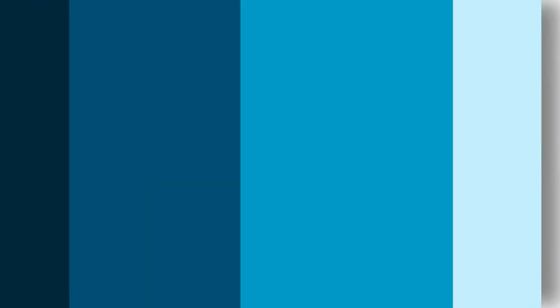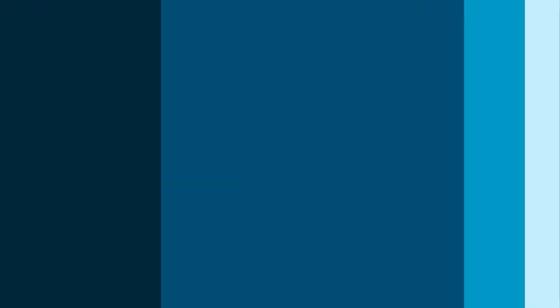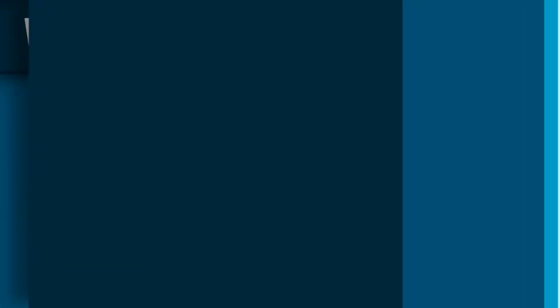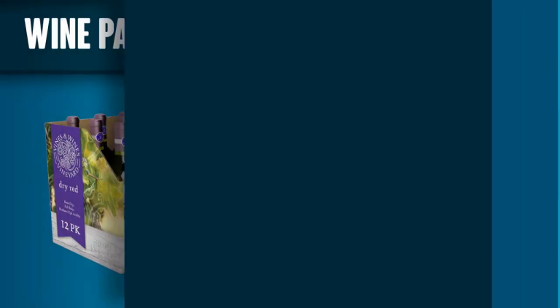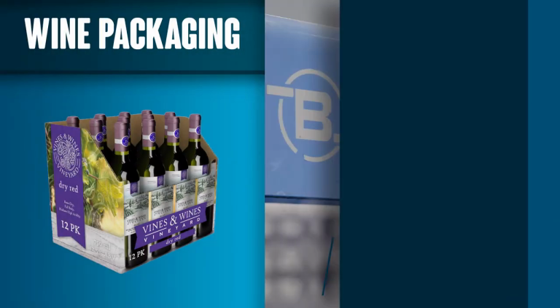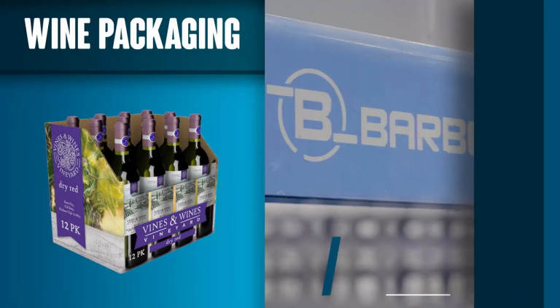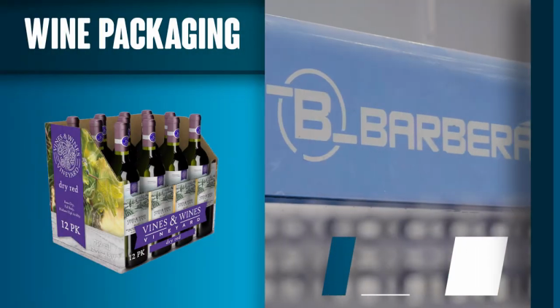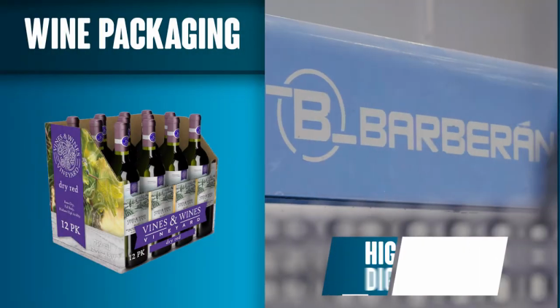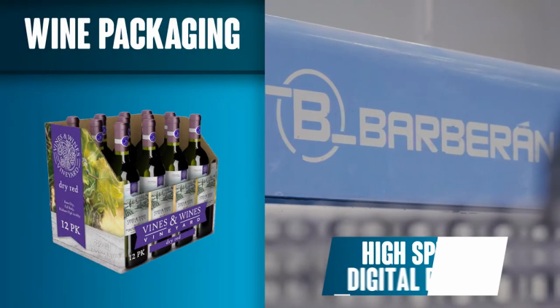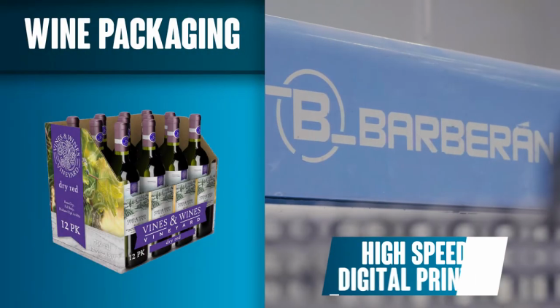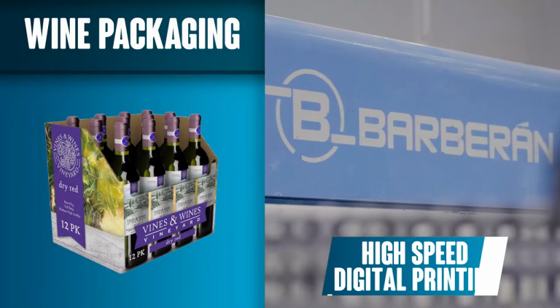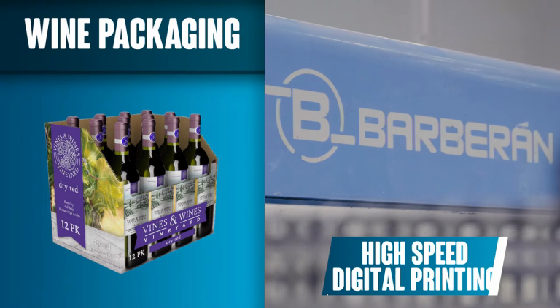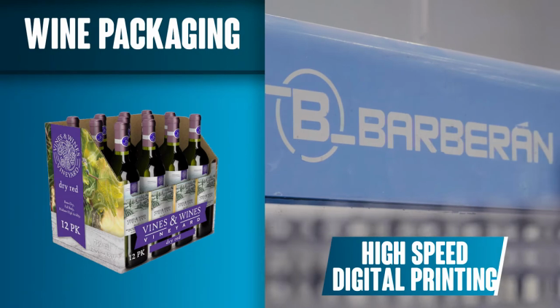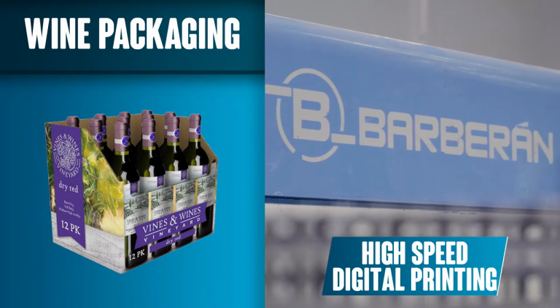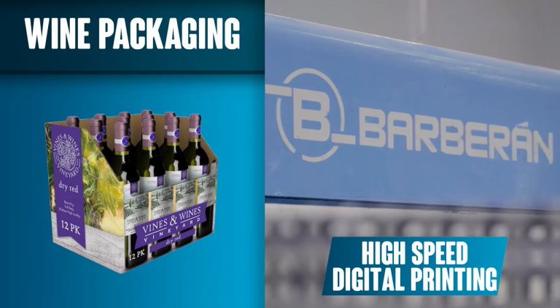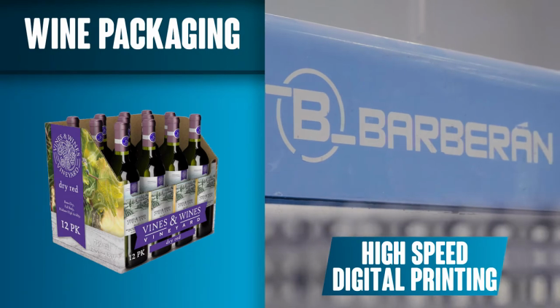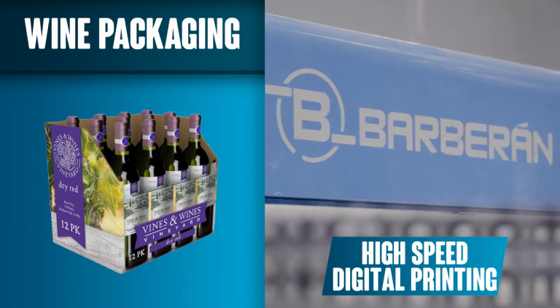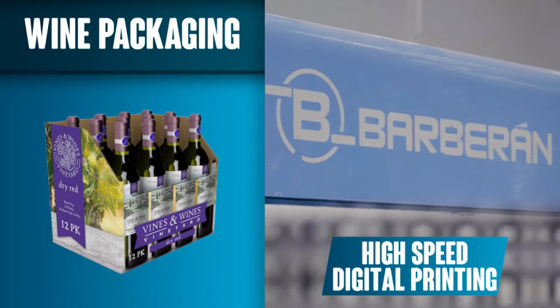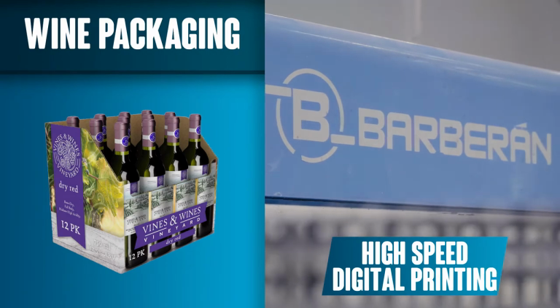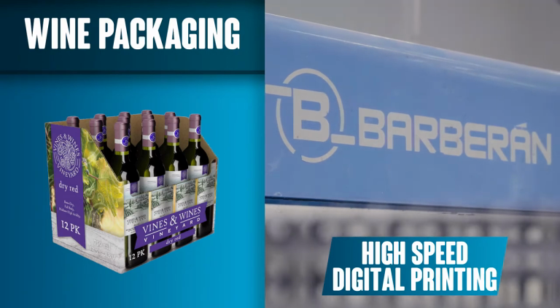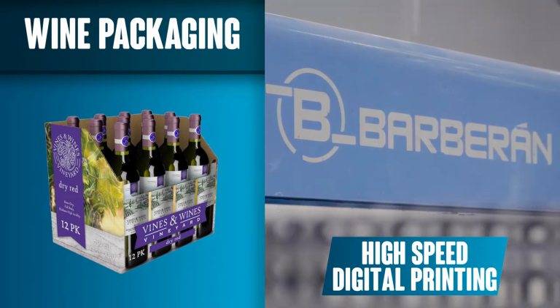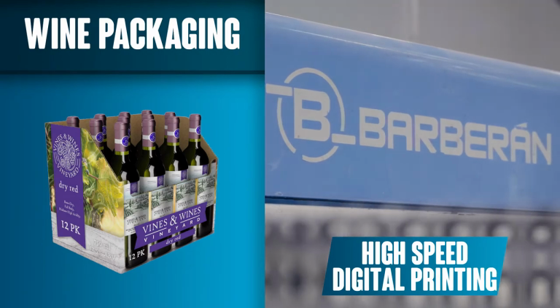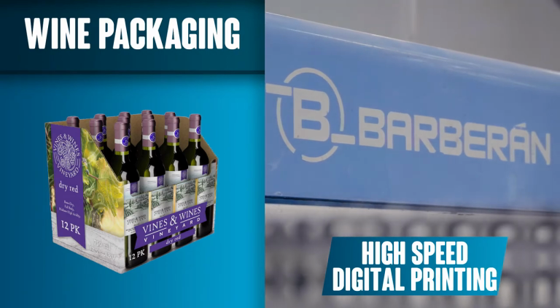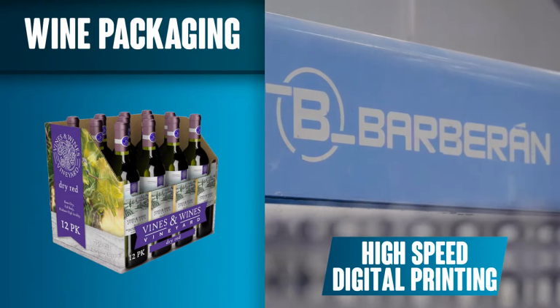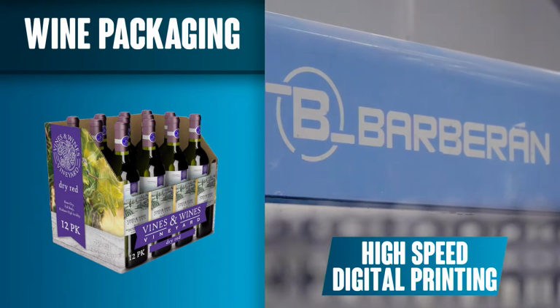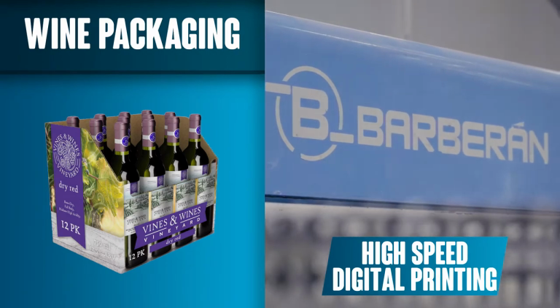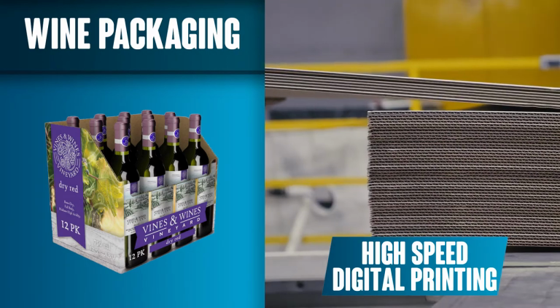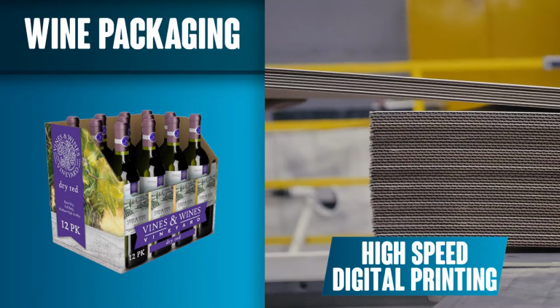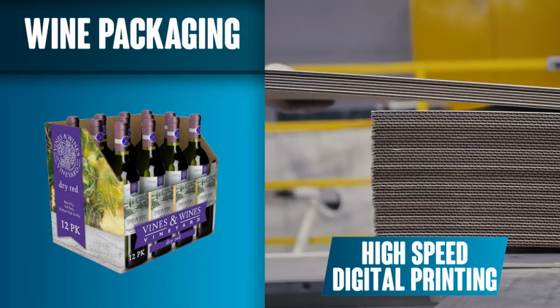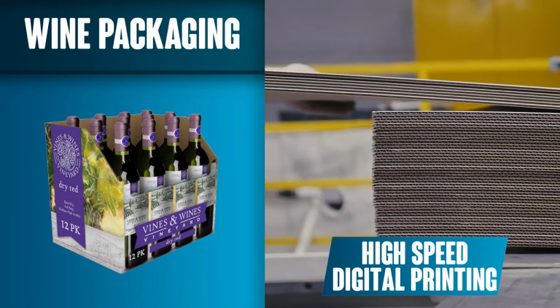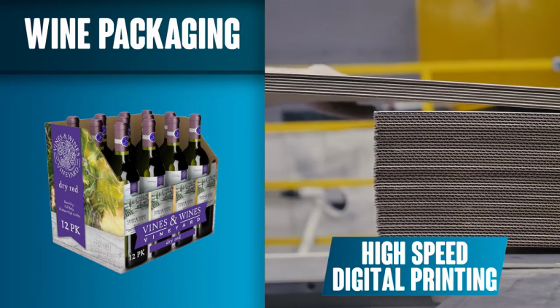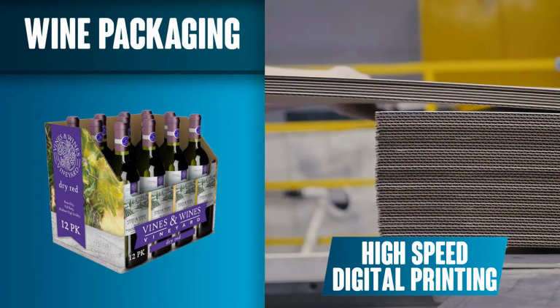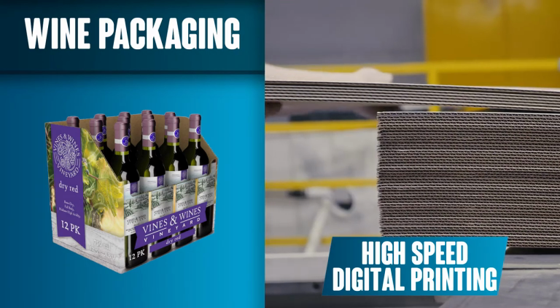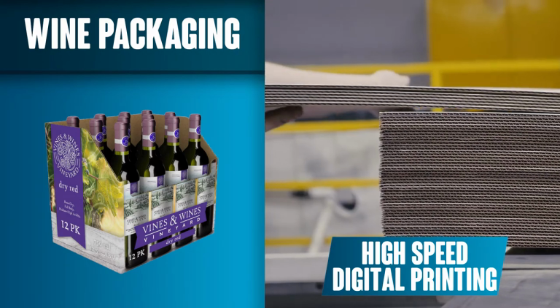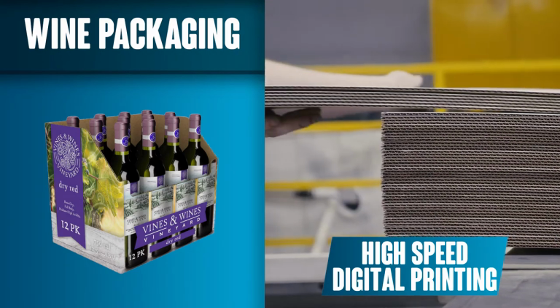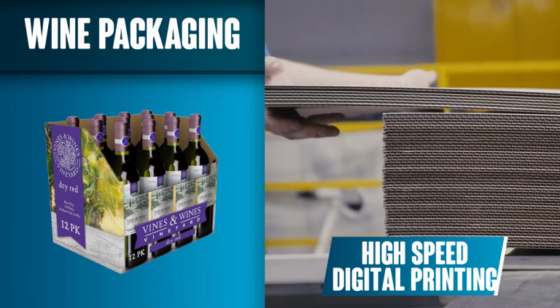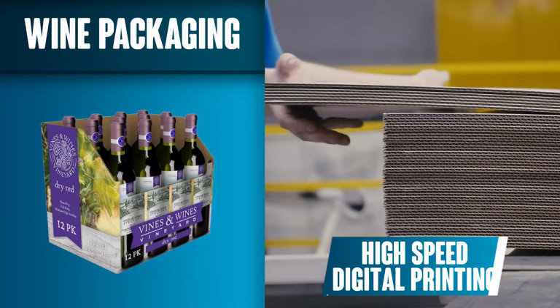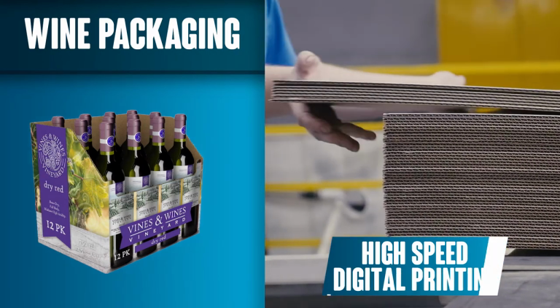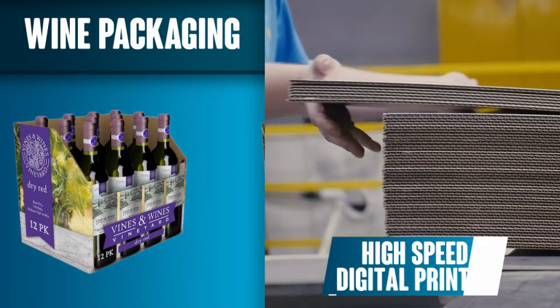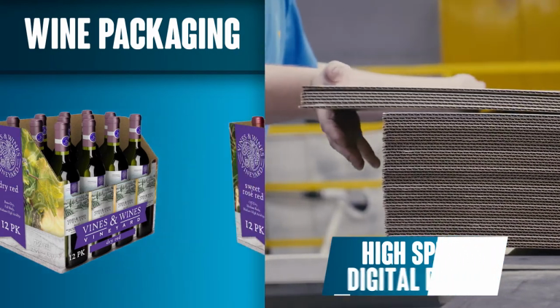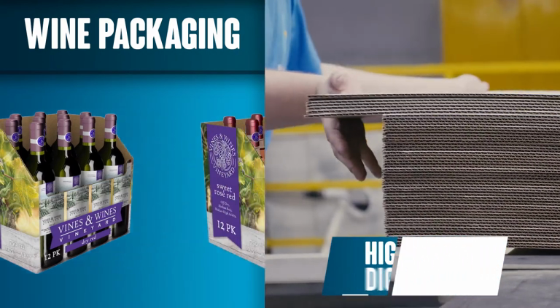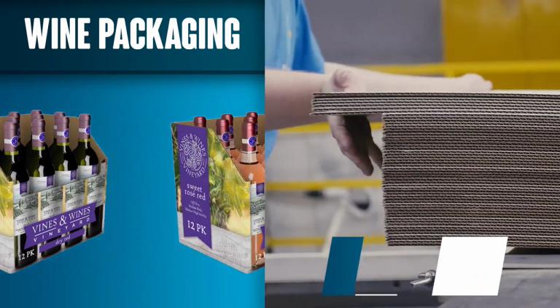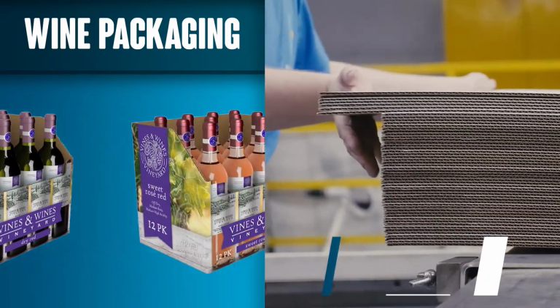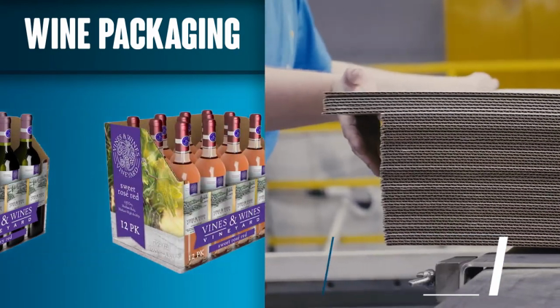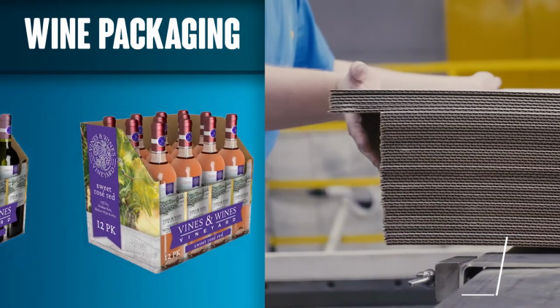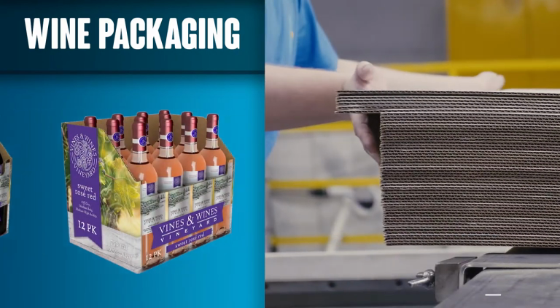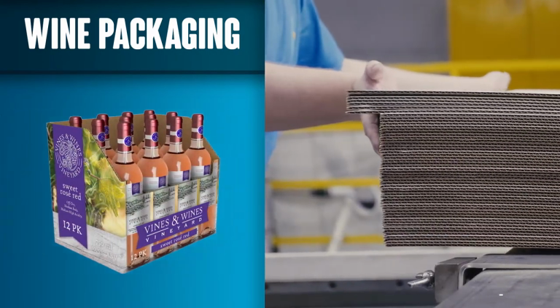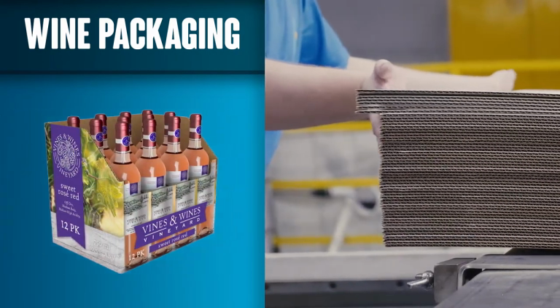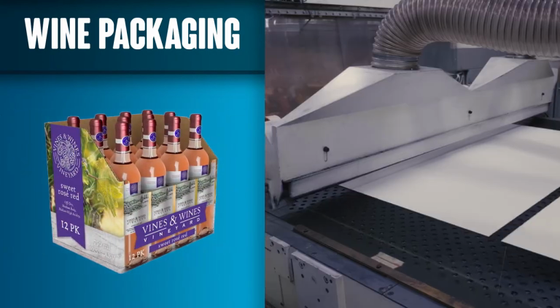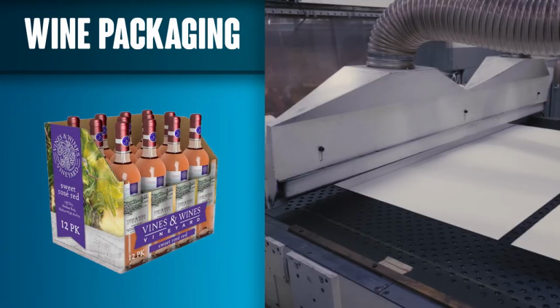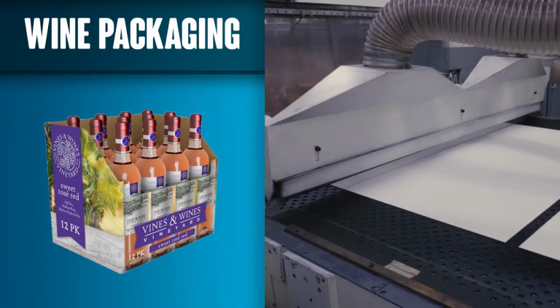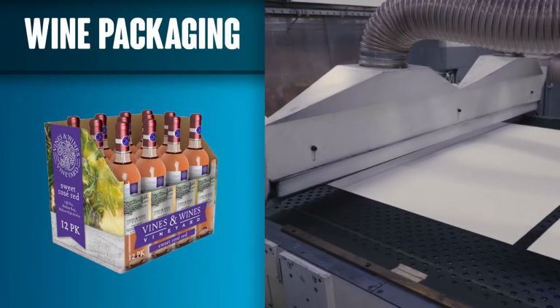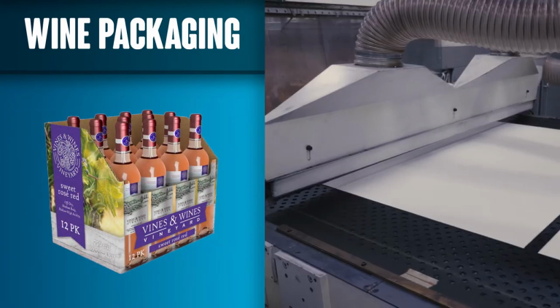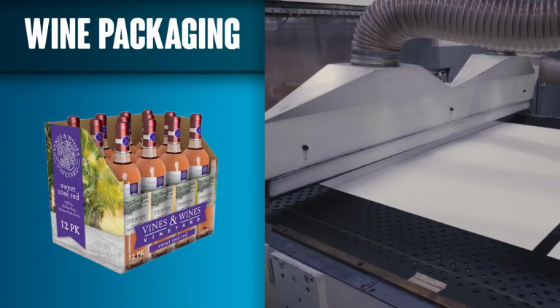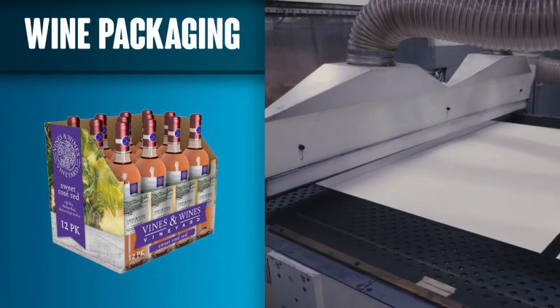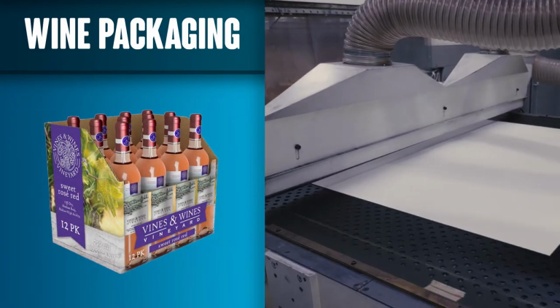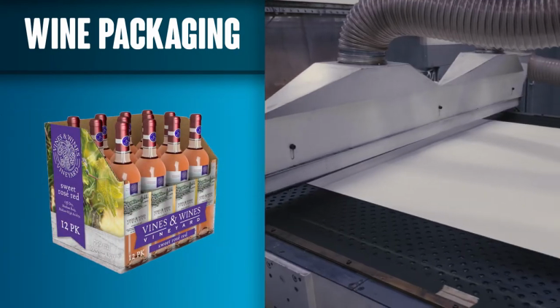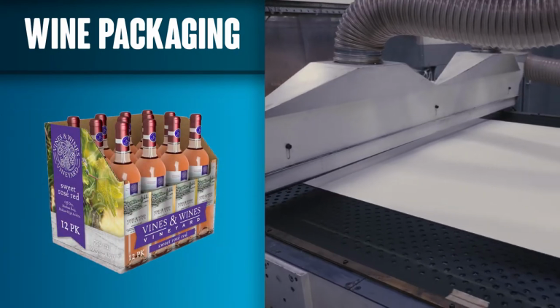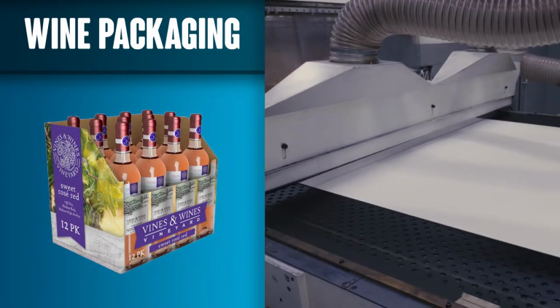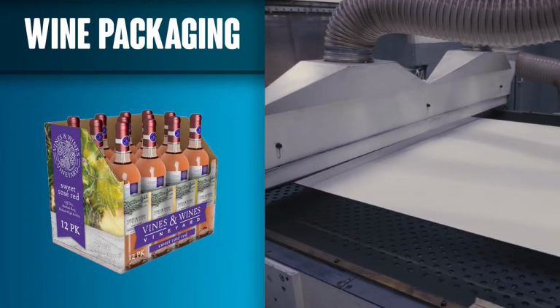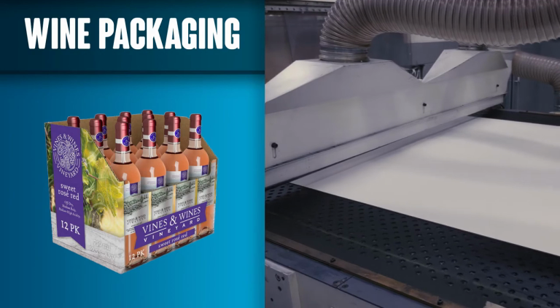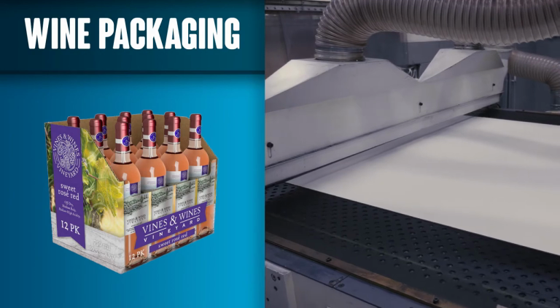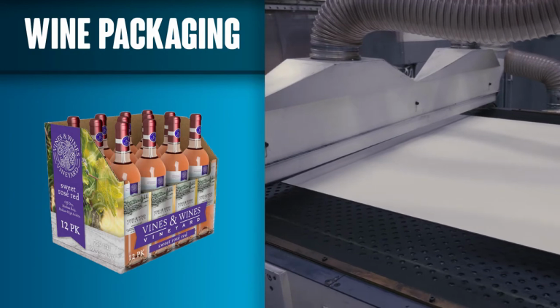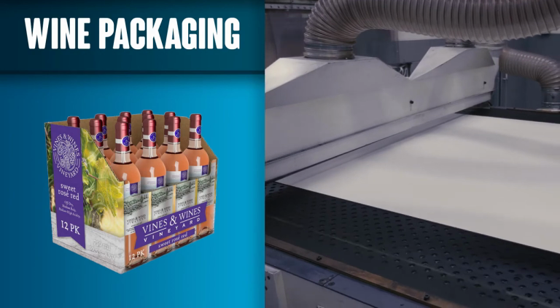We were one of the first manufacturers in North America to invest in this game-changing technology. And that means we're ahead of the learning curve.